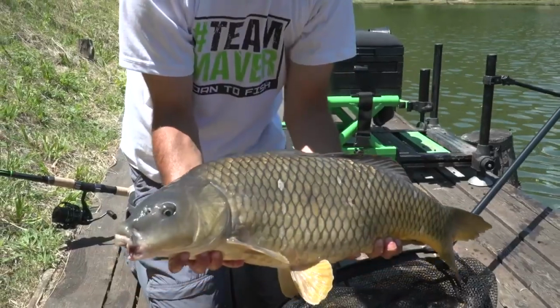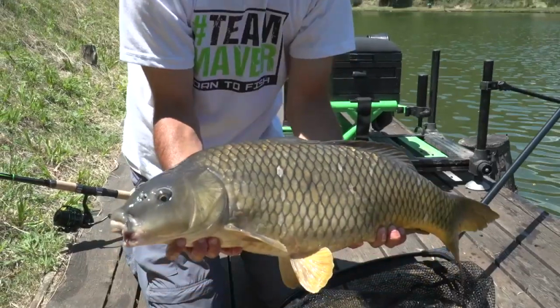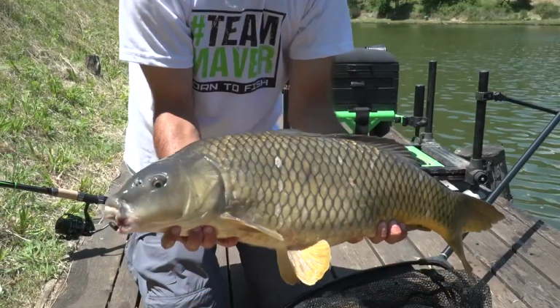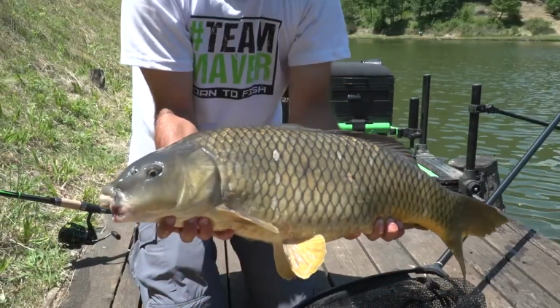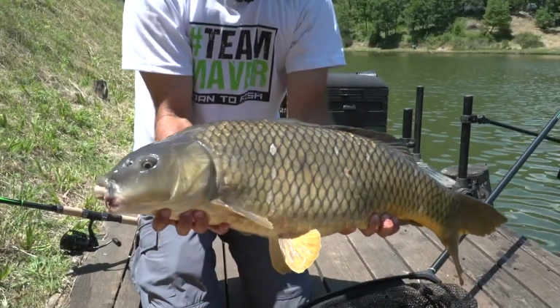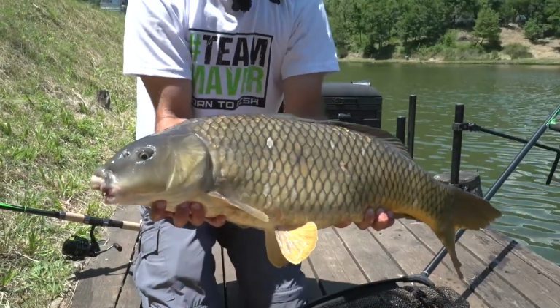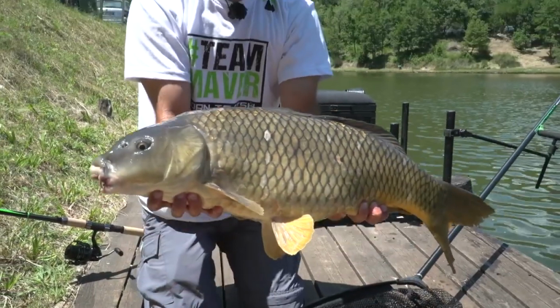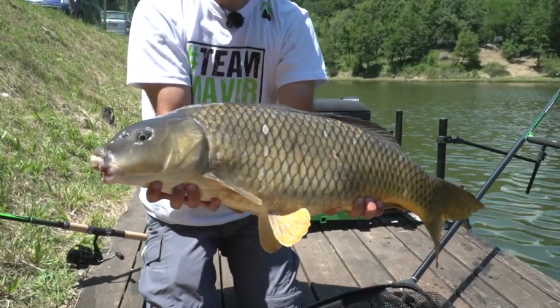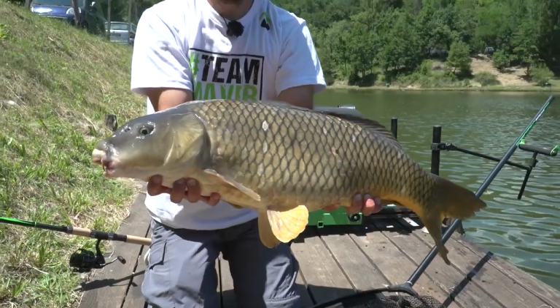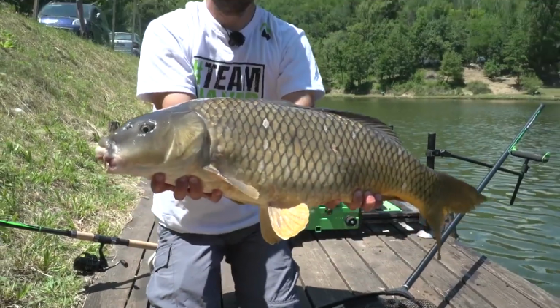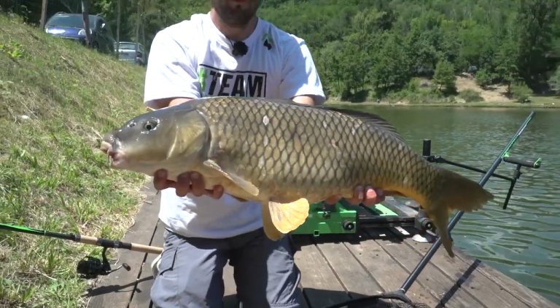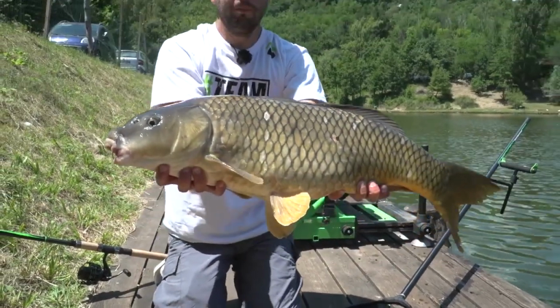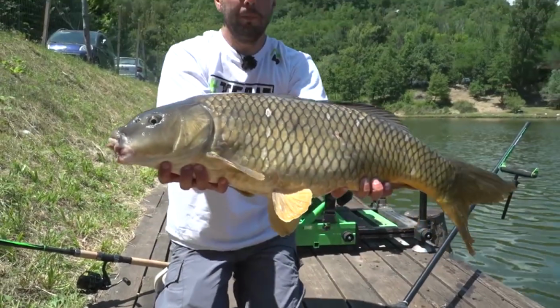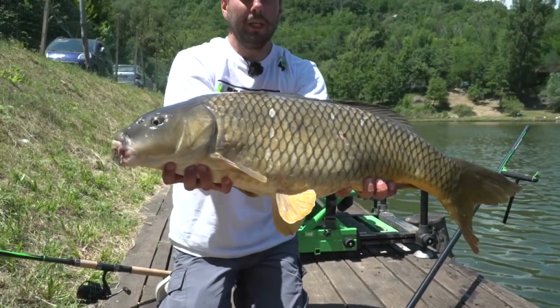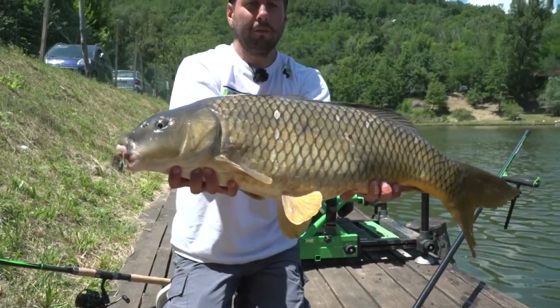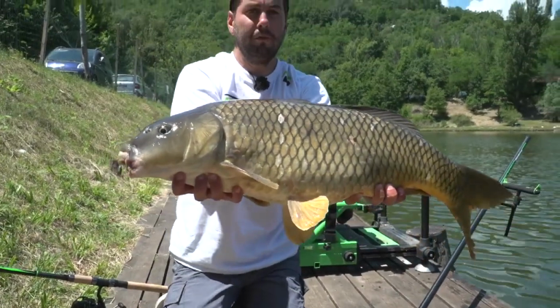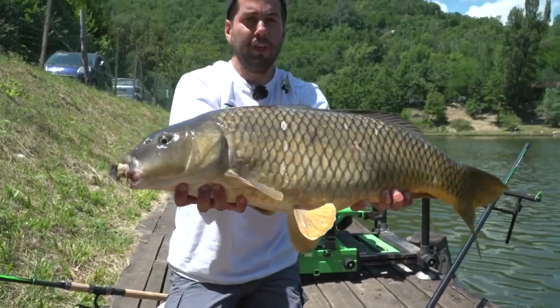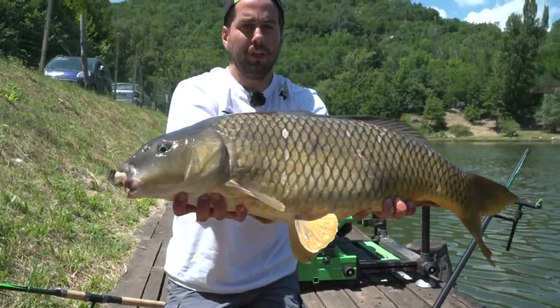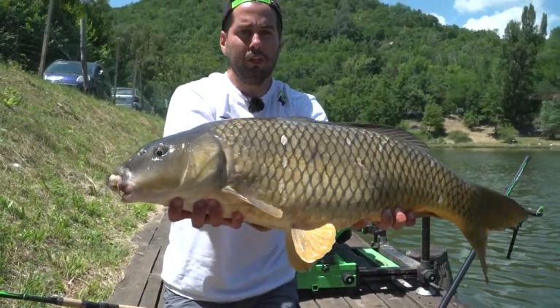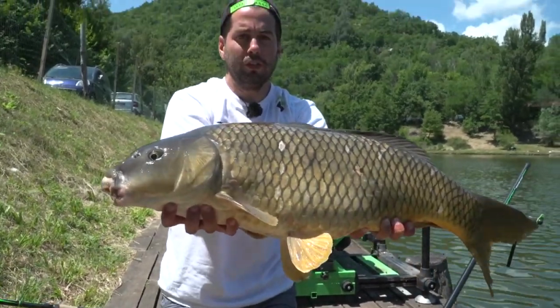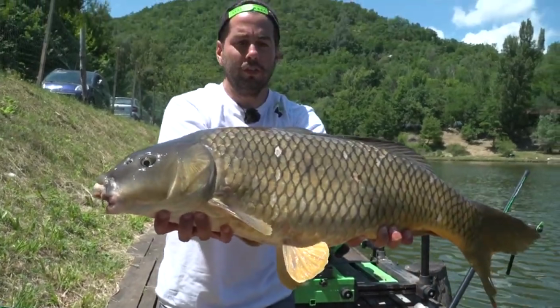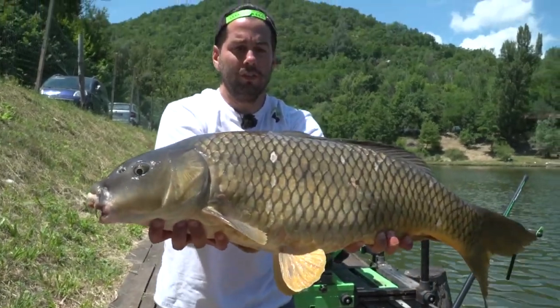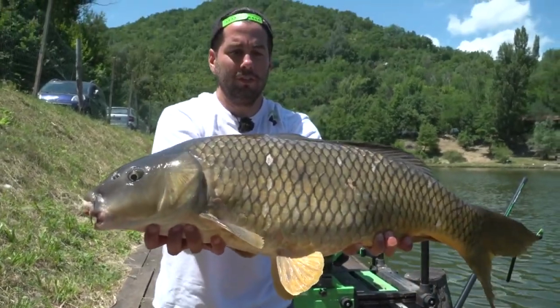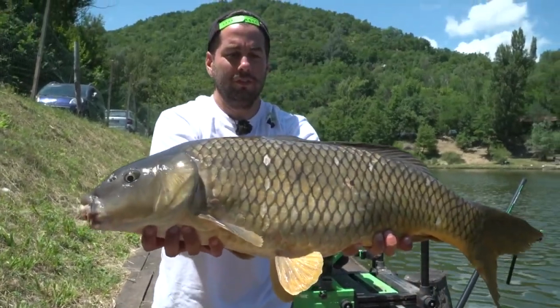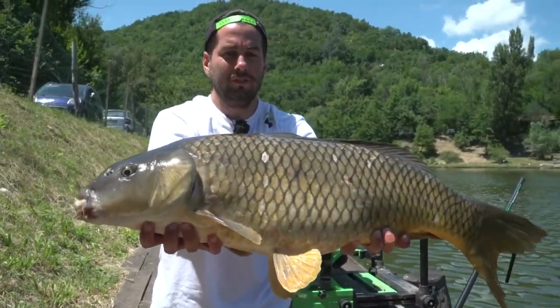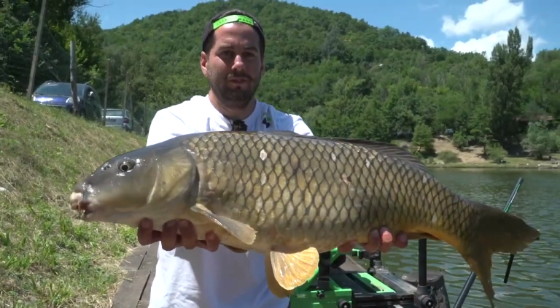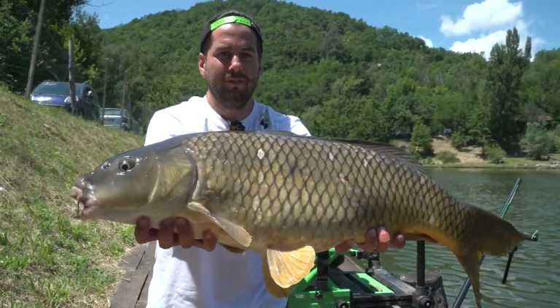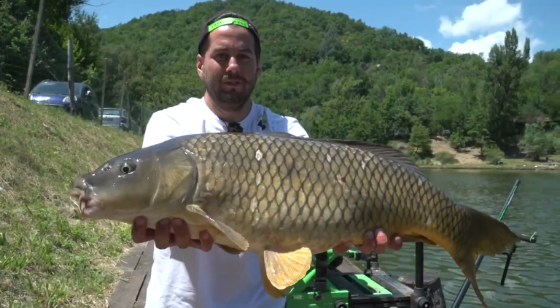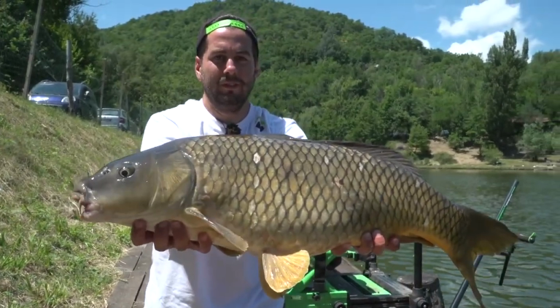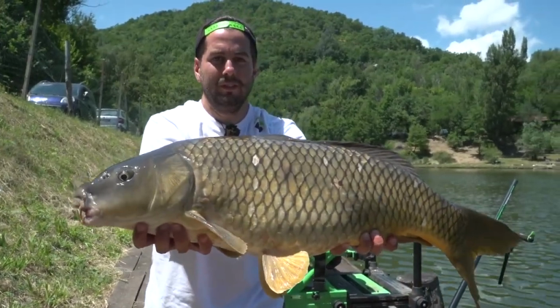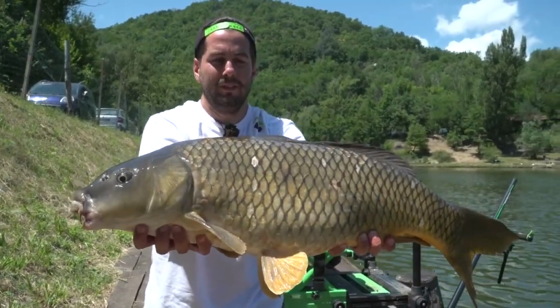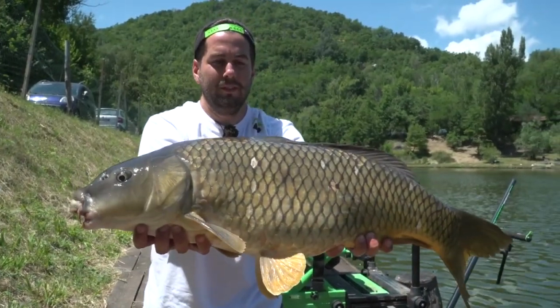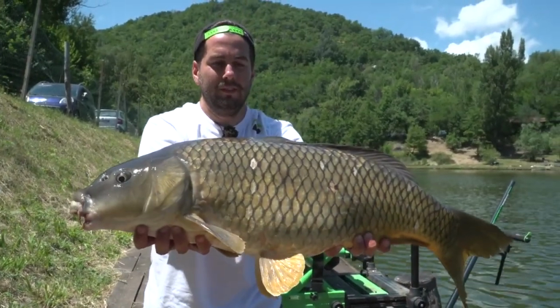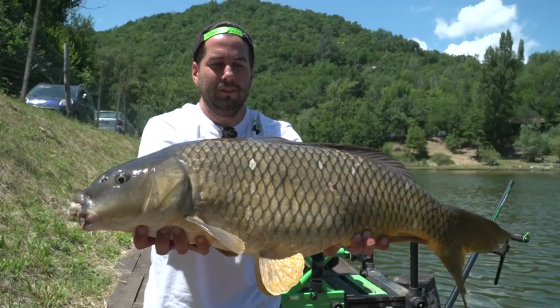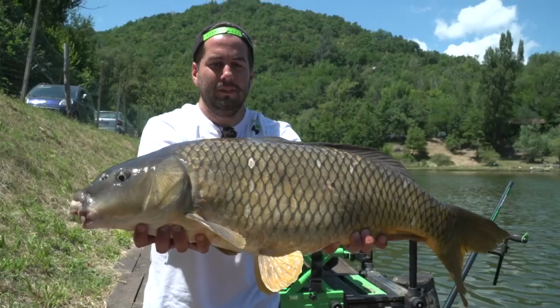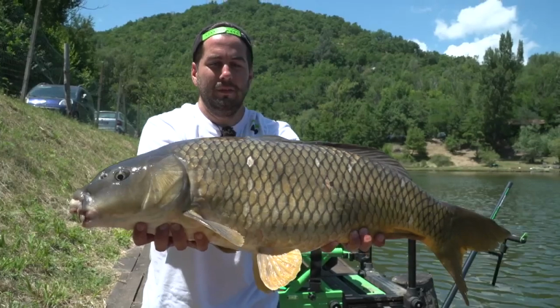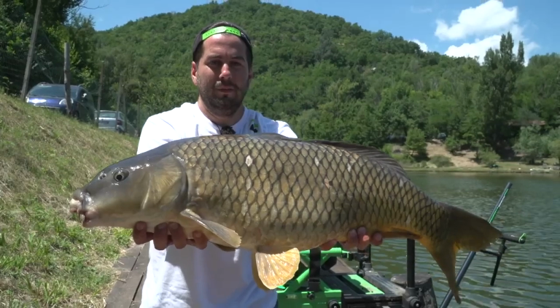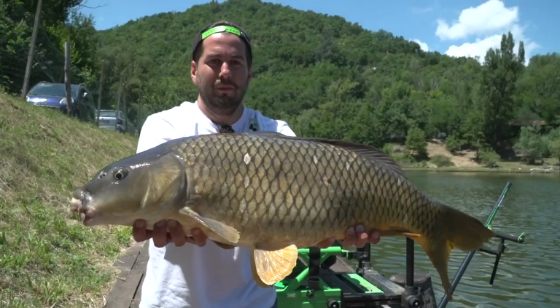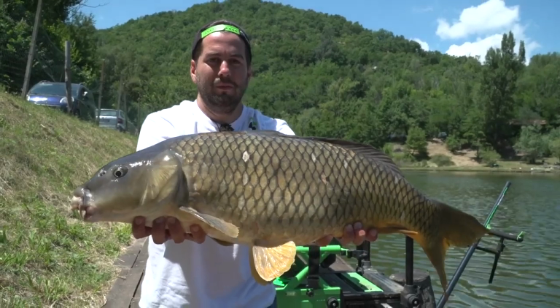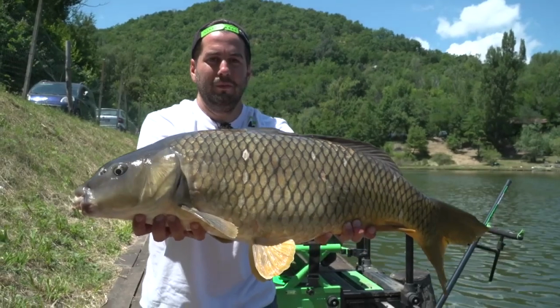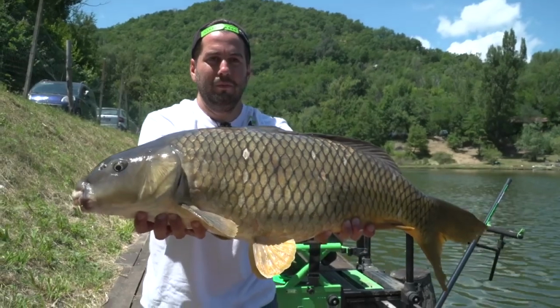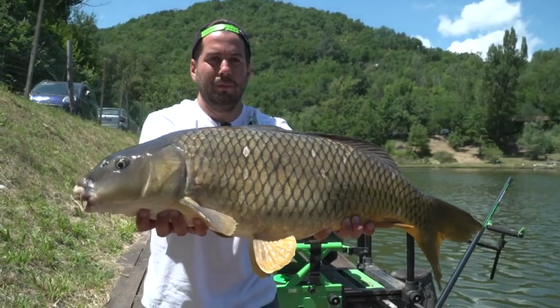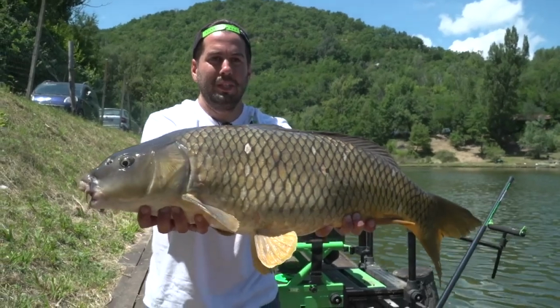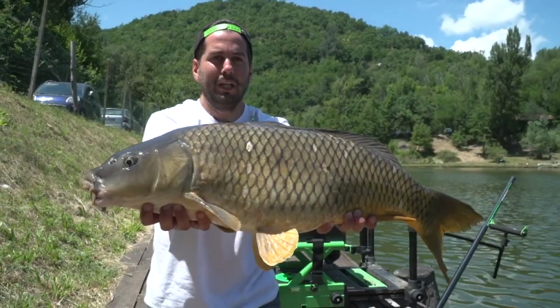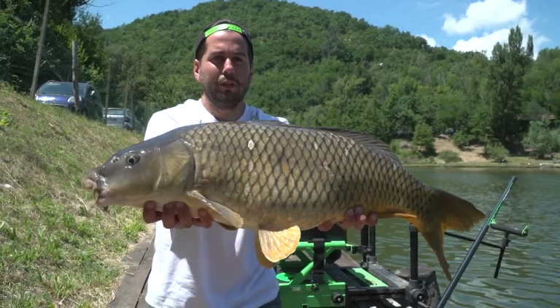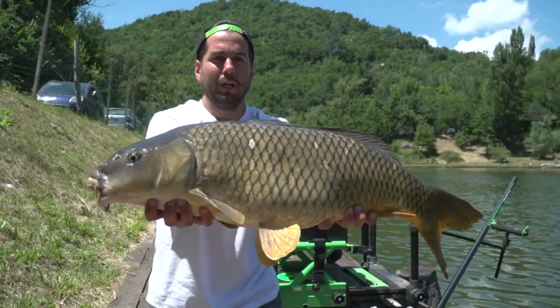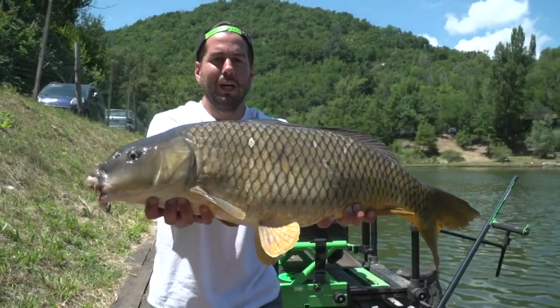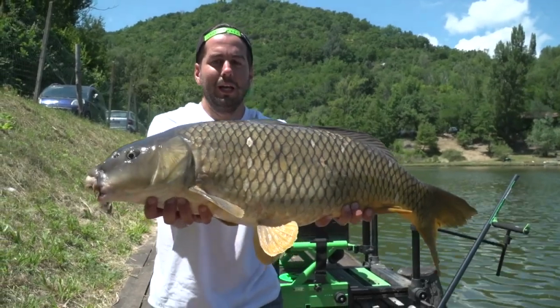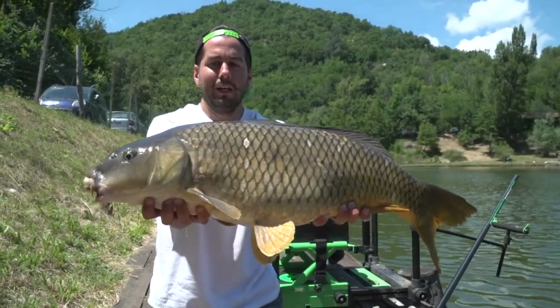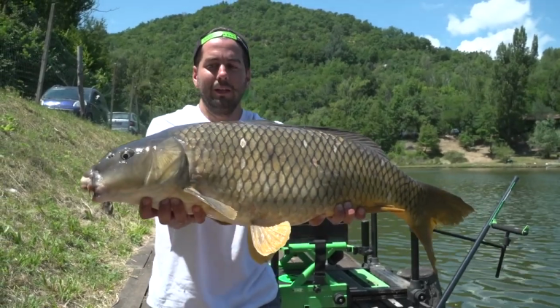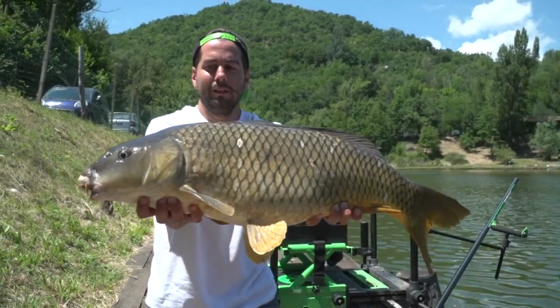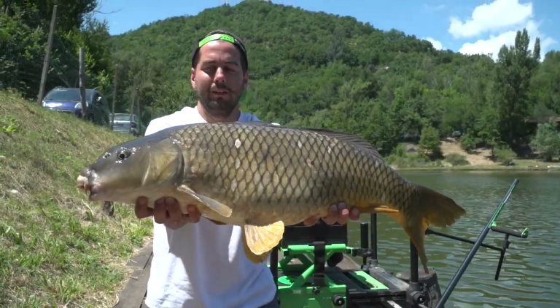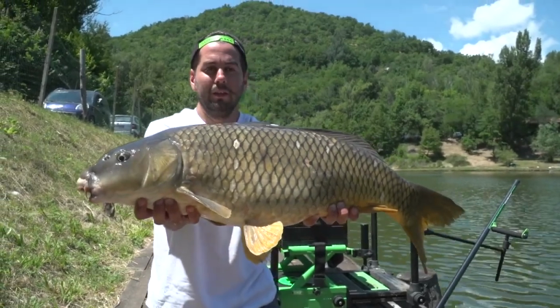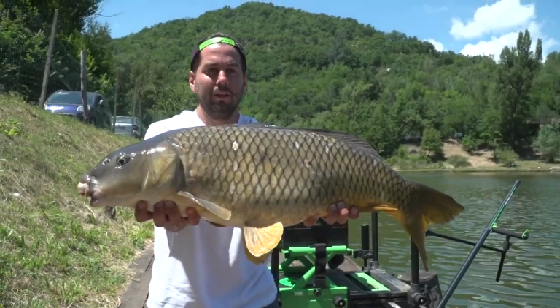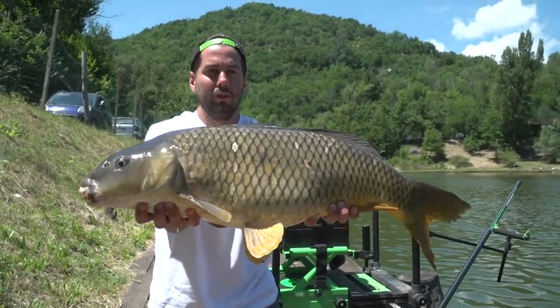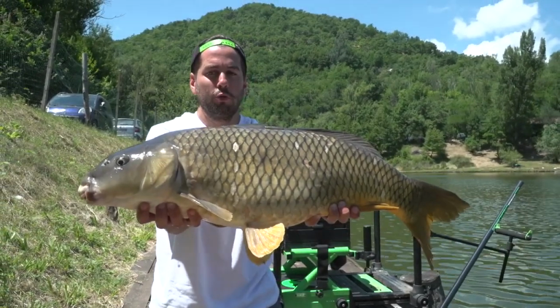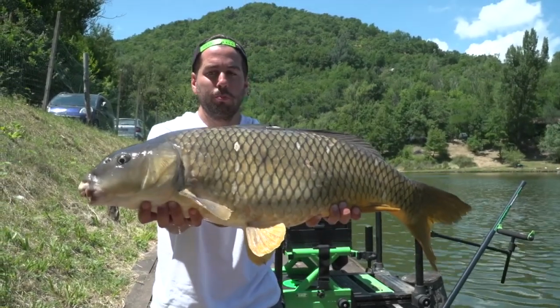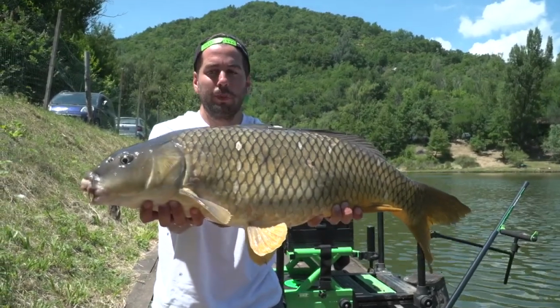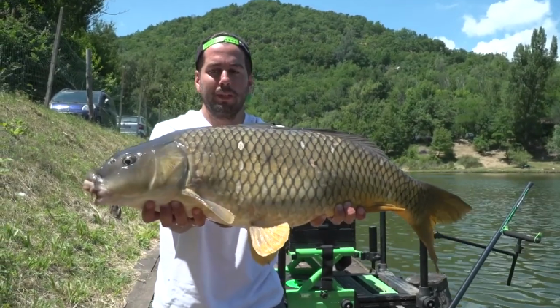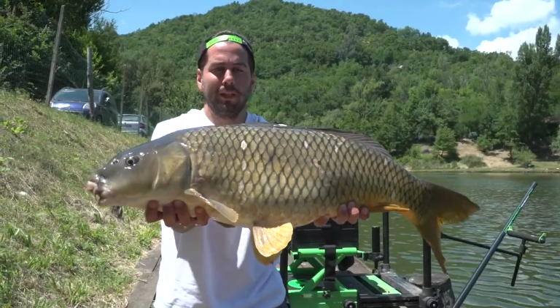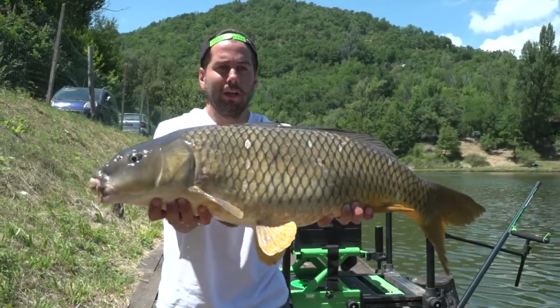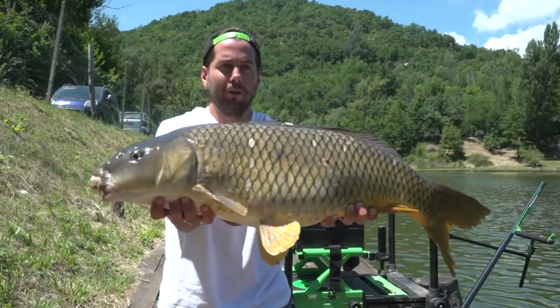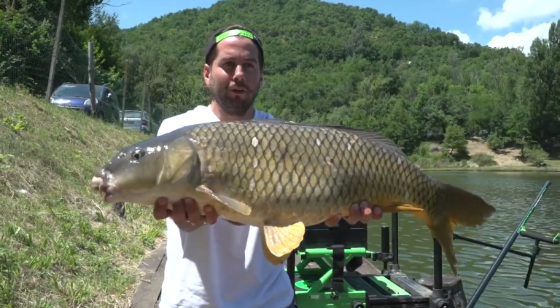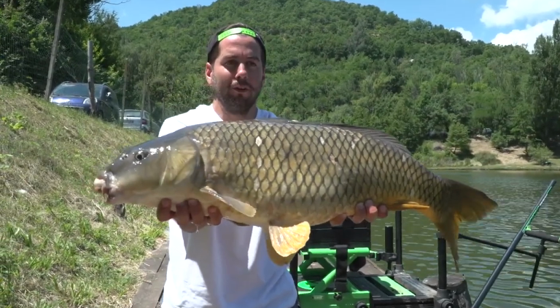Un altro big fish pescato a galla. Spettacolo!